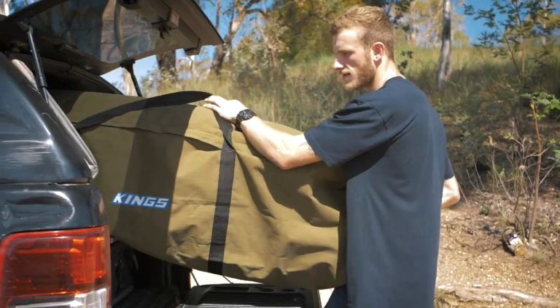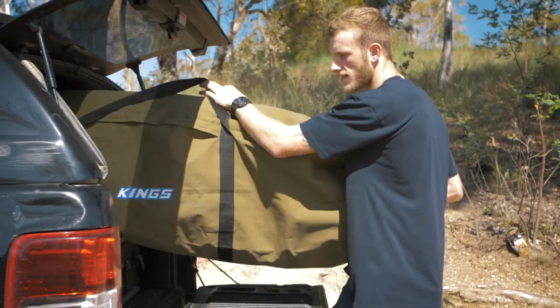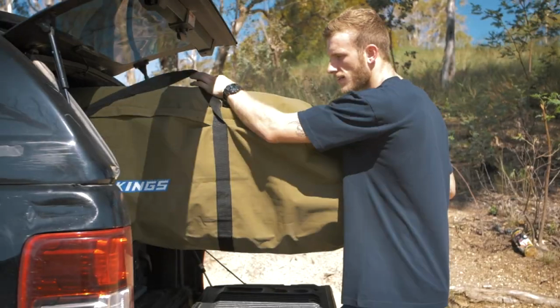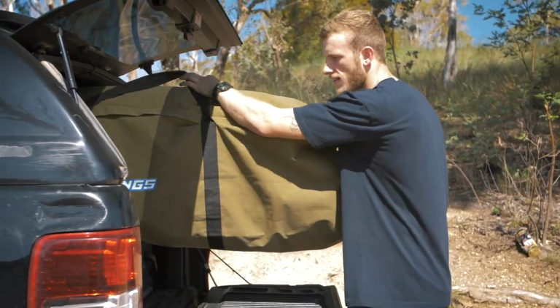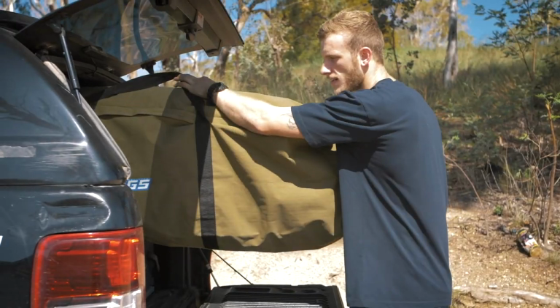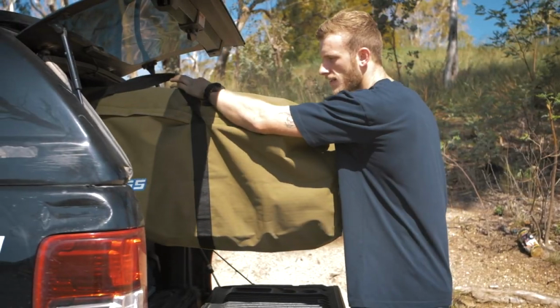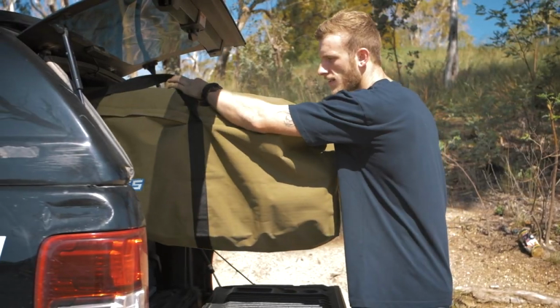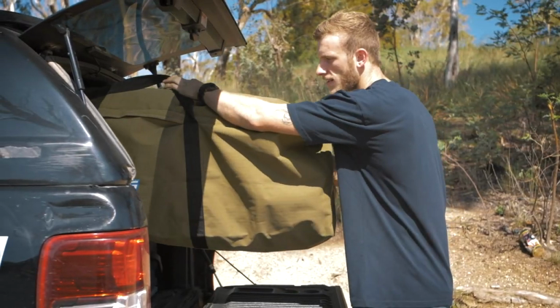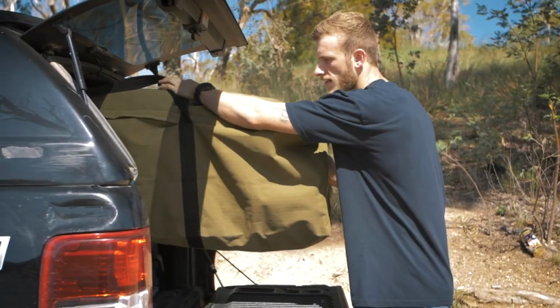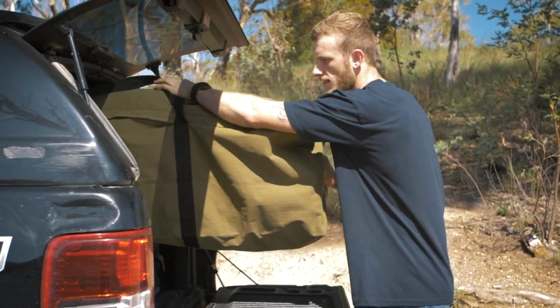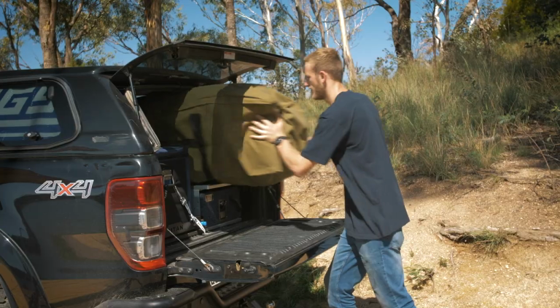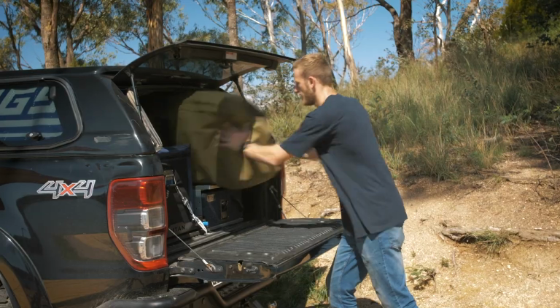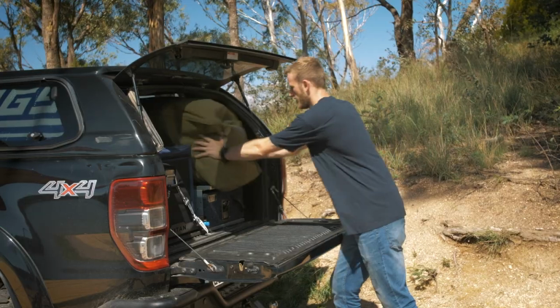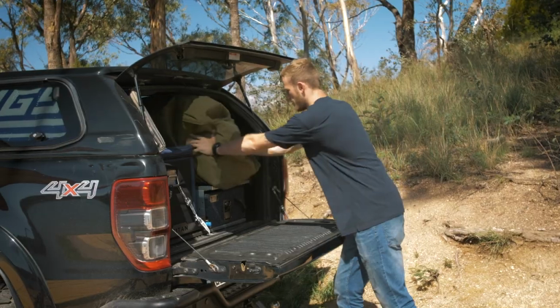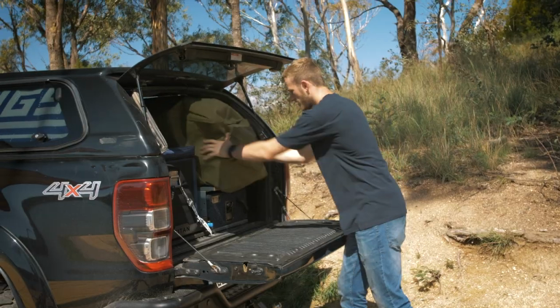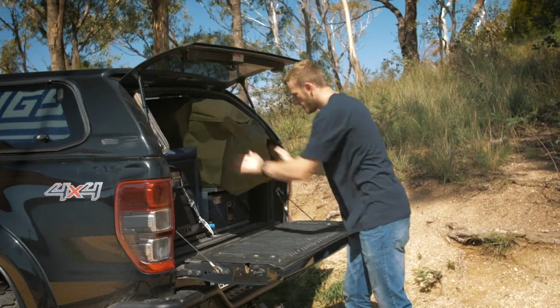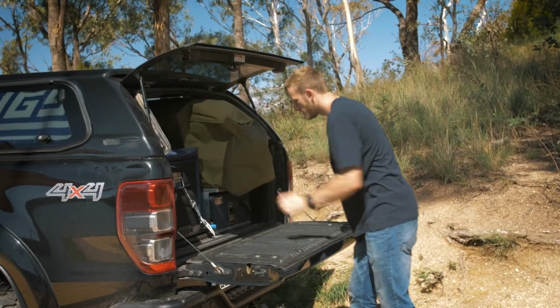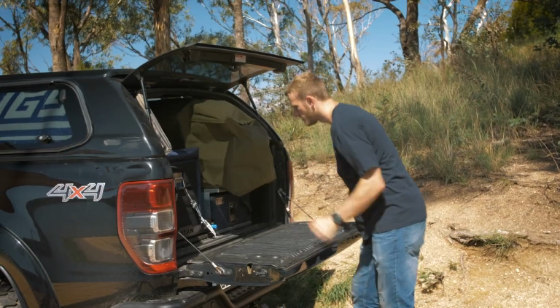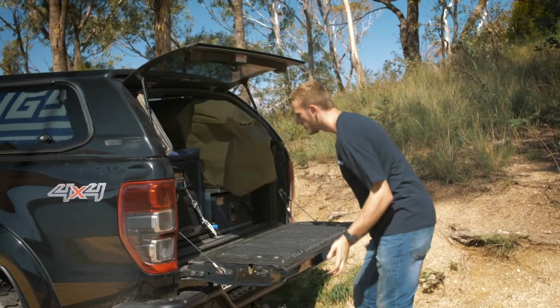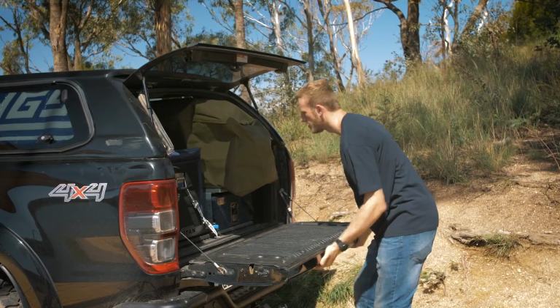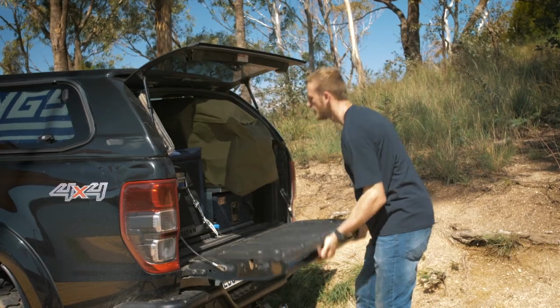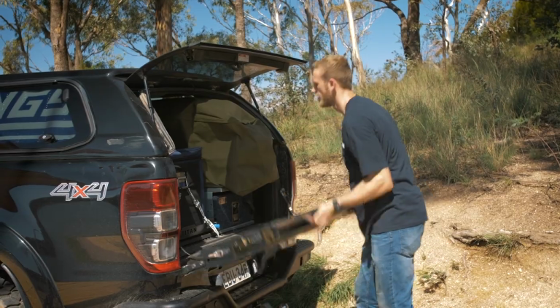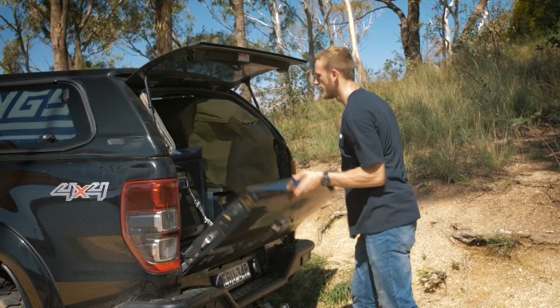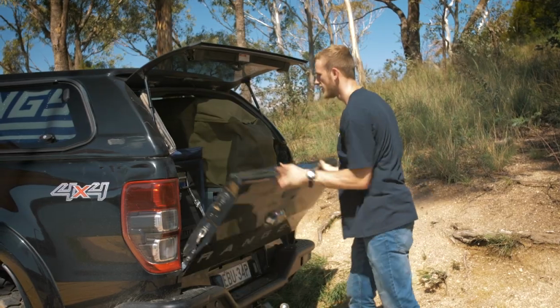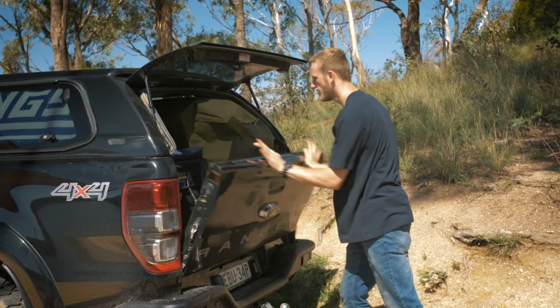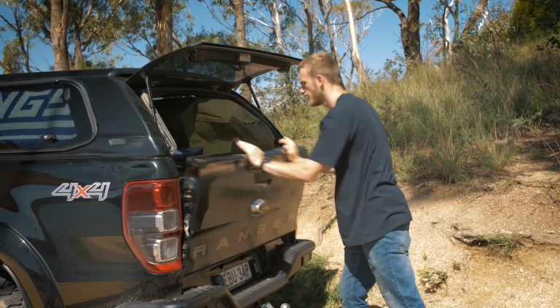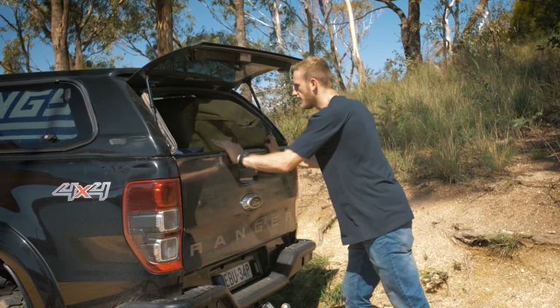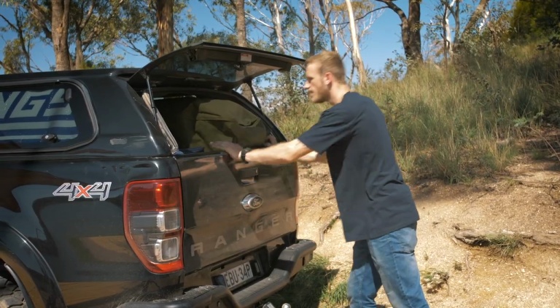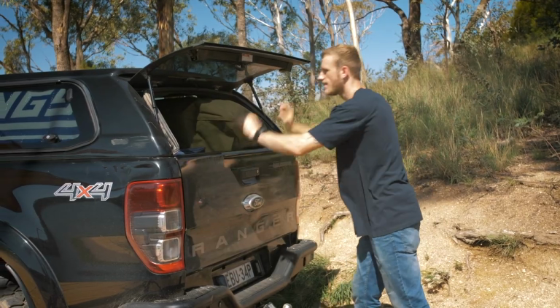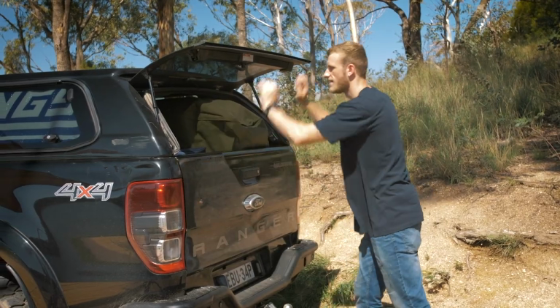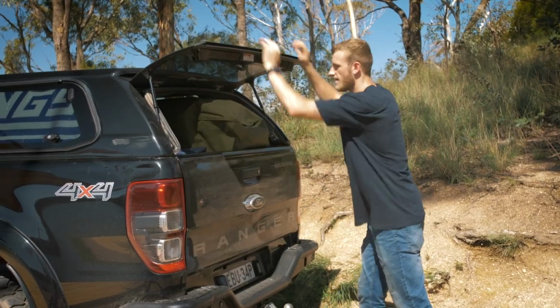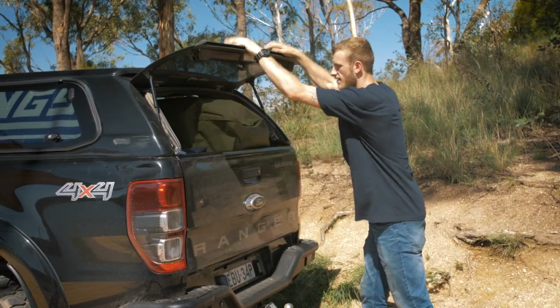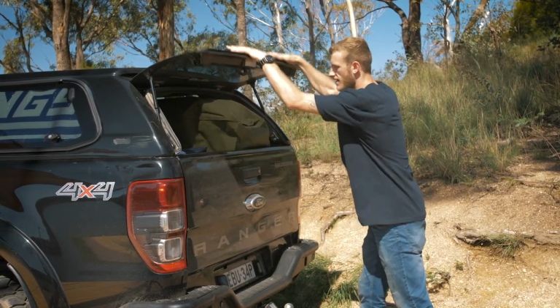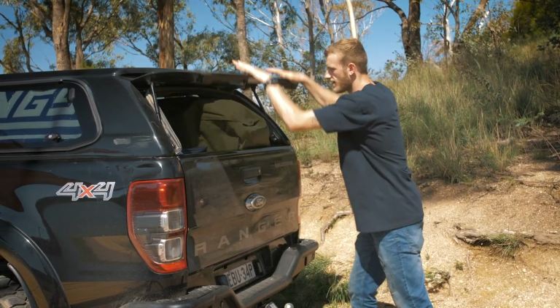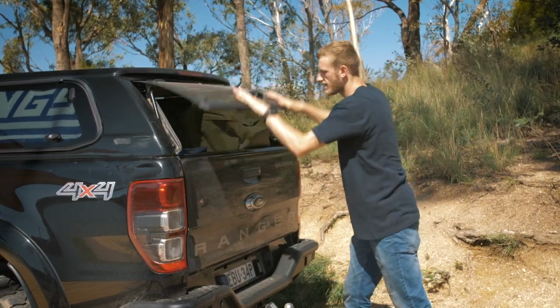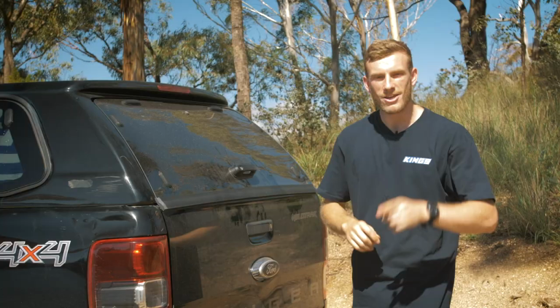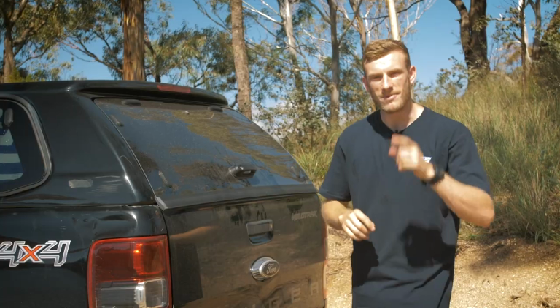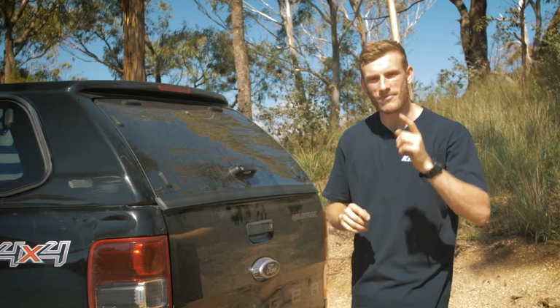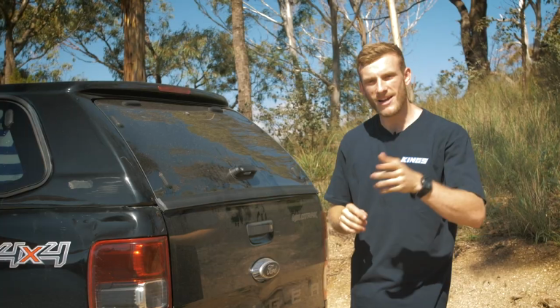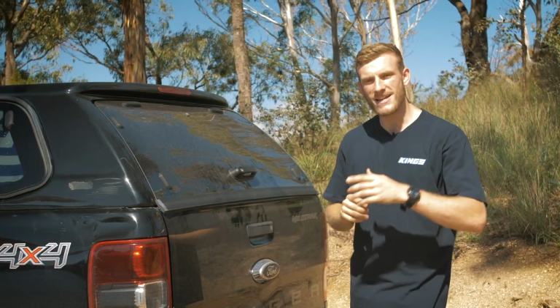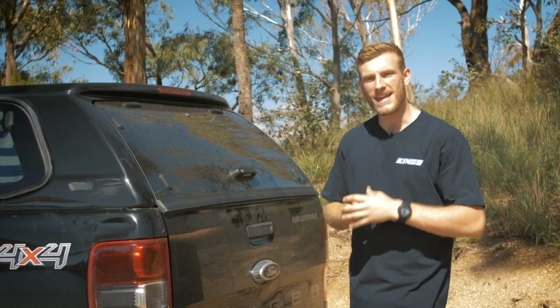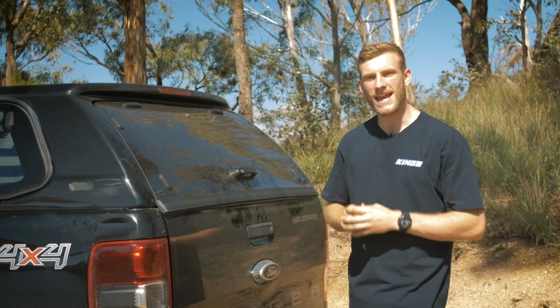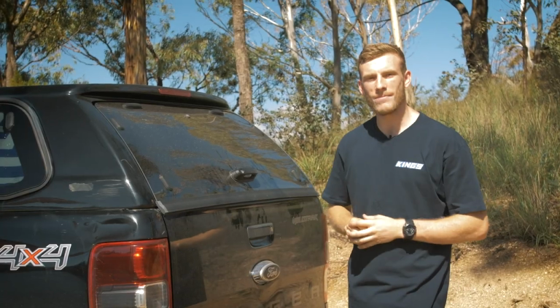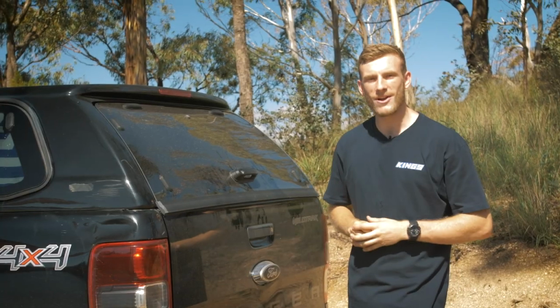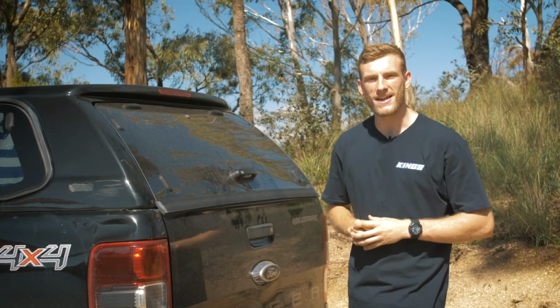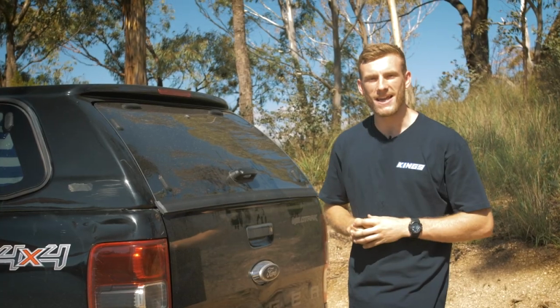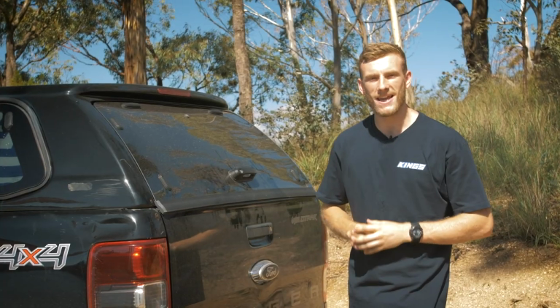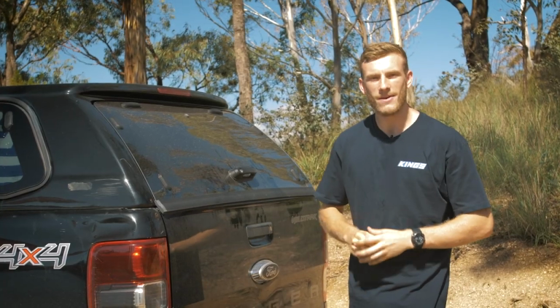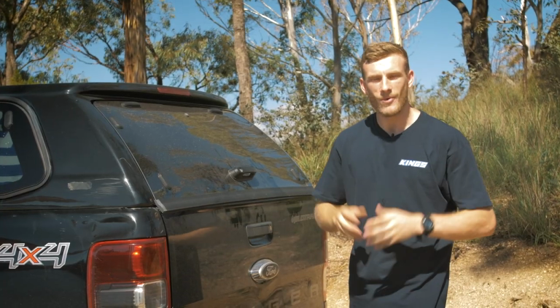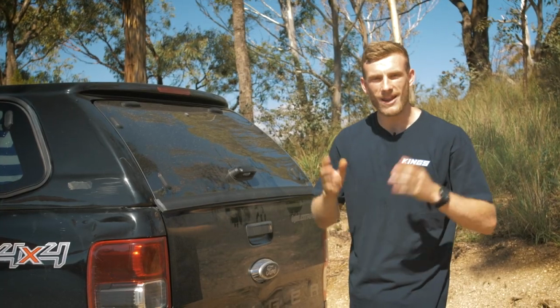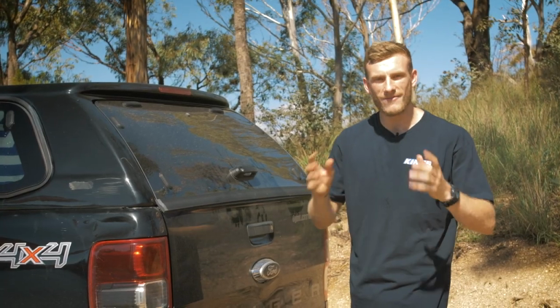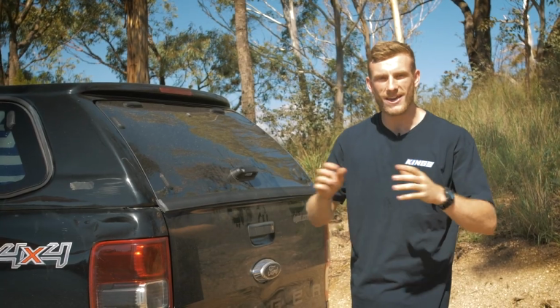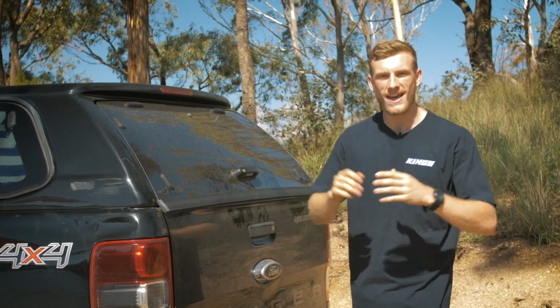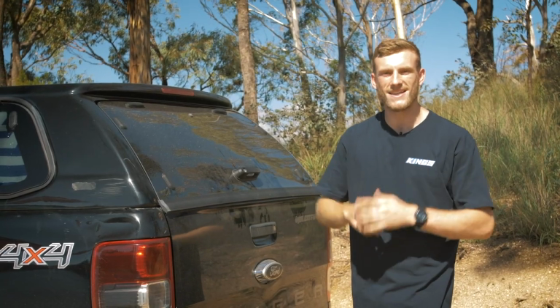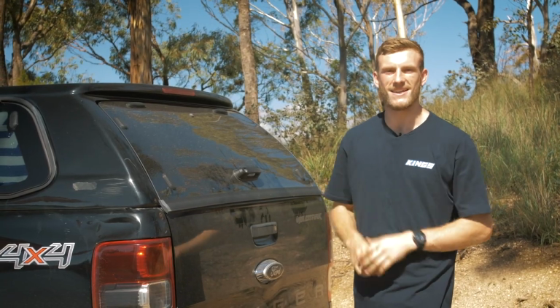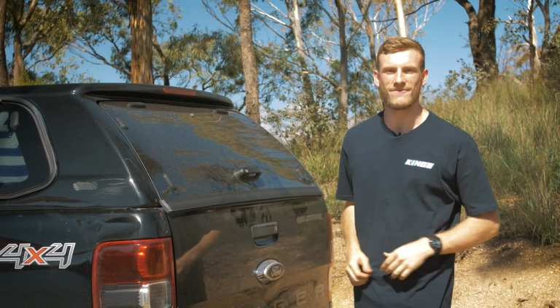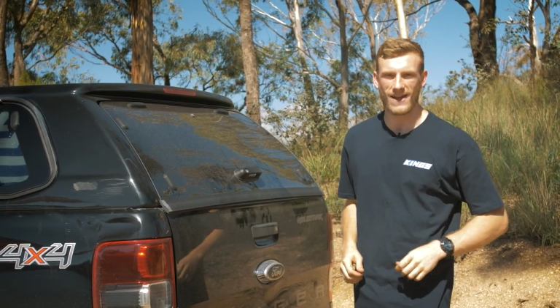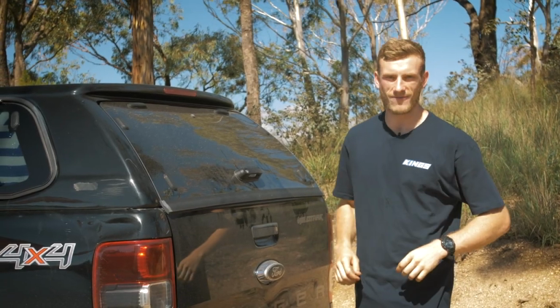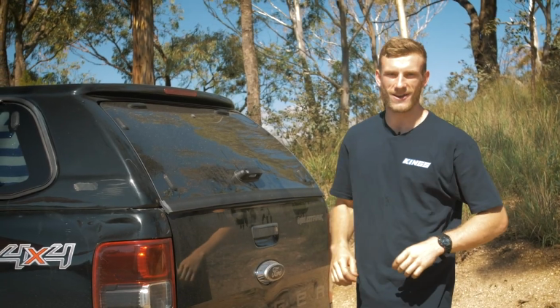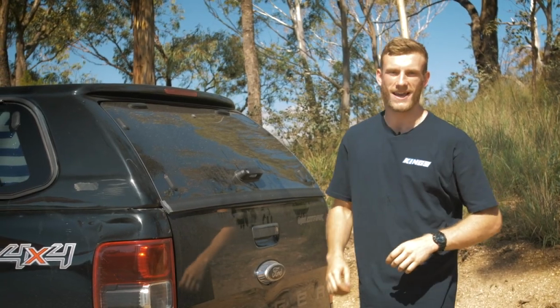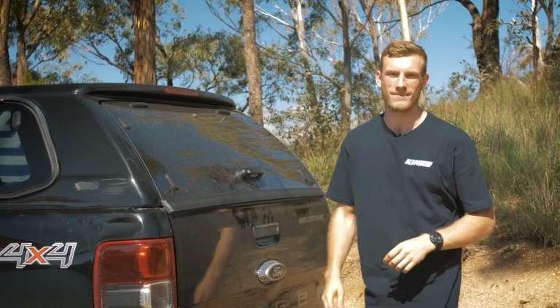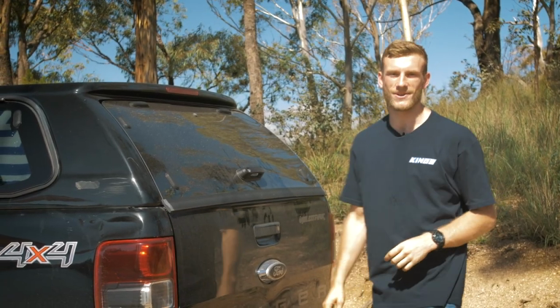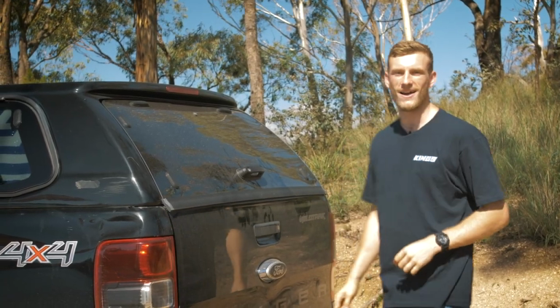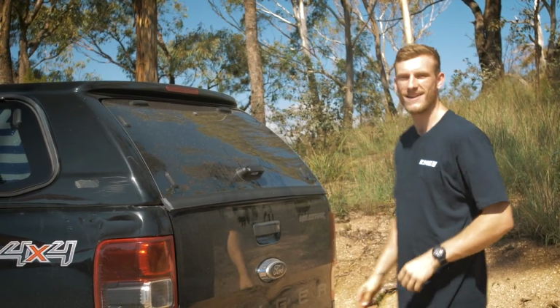Whatever option you go with to store your Adventure Kings Big Daddy Deluxe Double Swag, you'll be ready to camp like a king whenever you head to your favourite campsite.